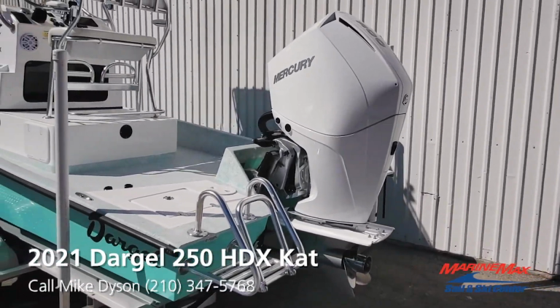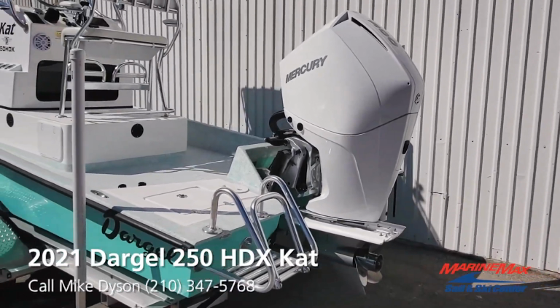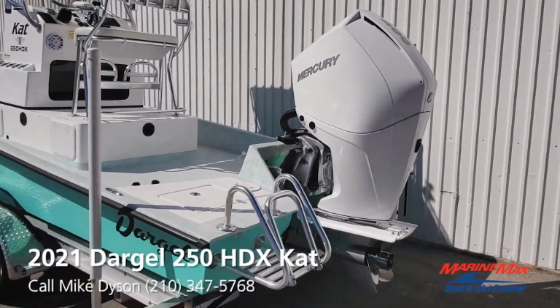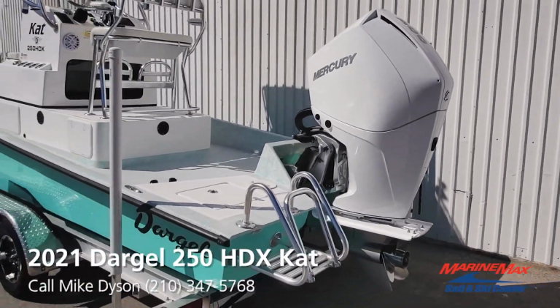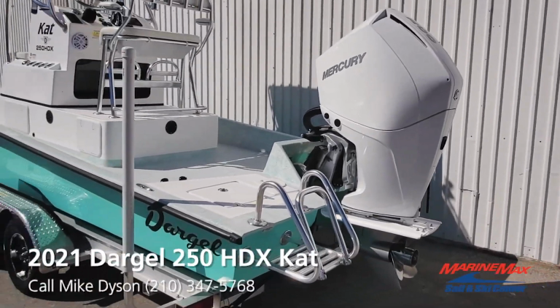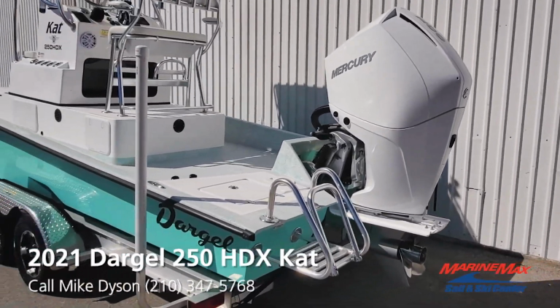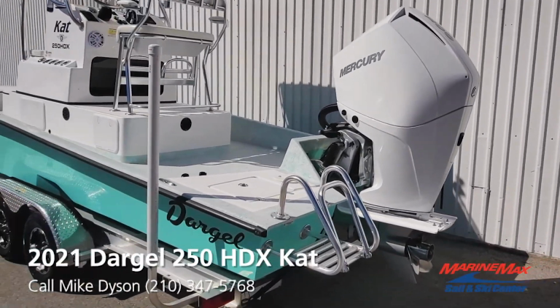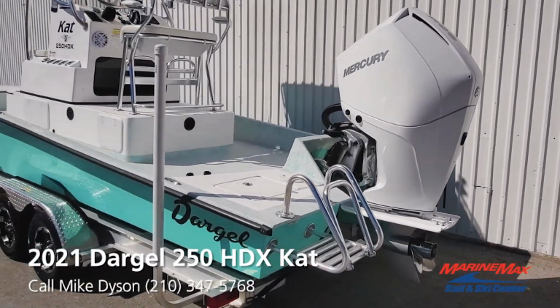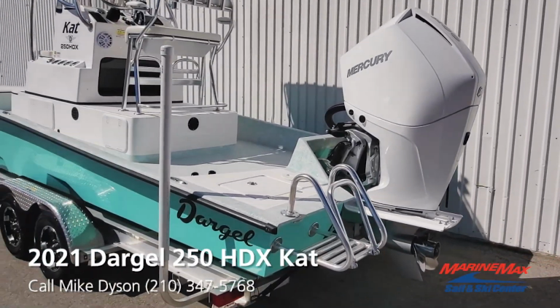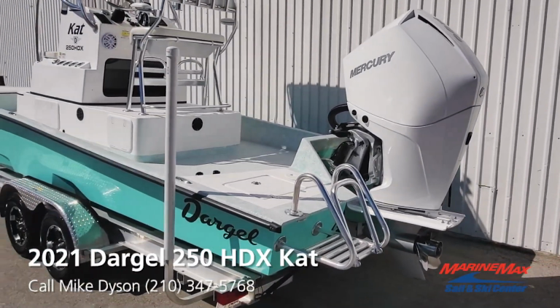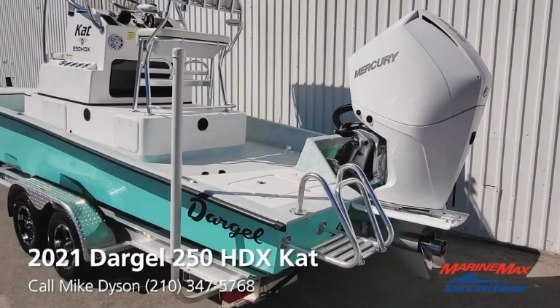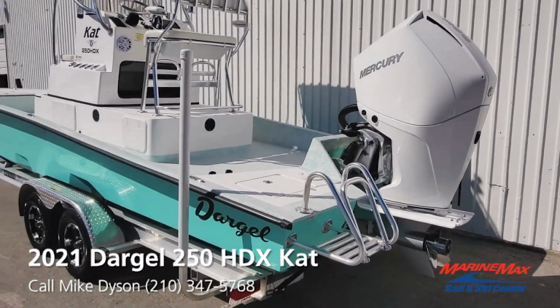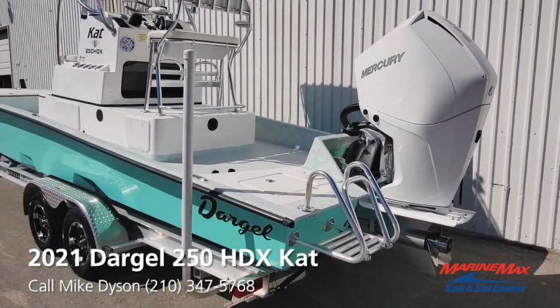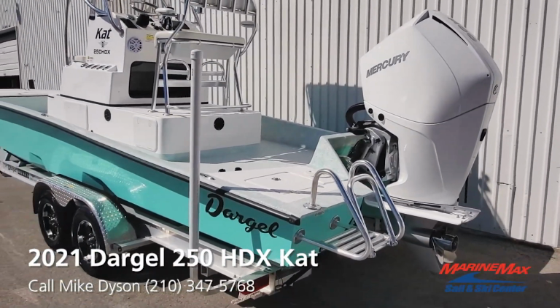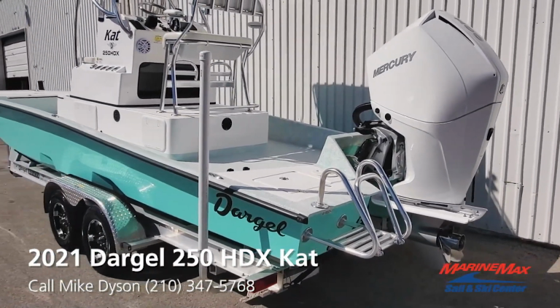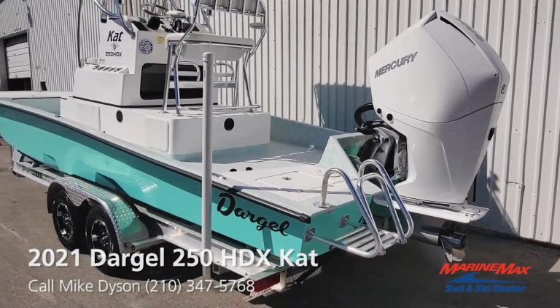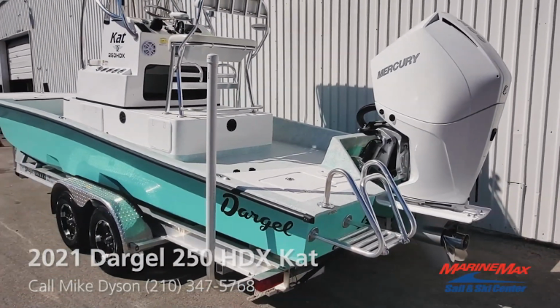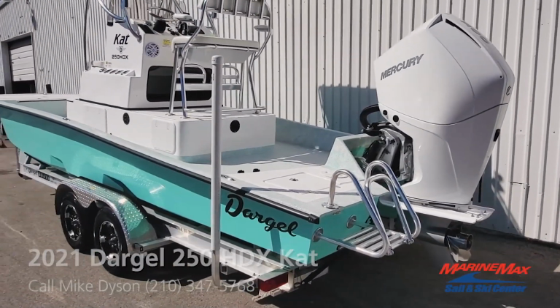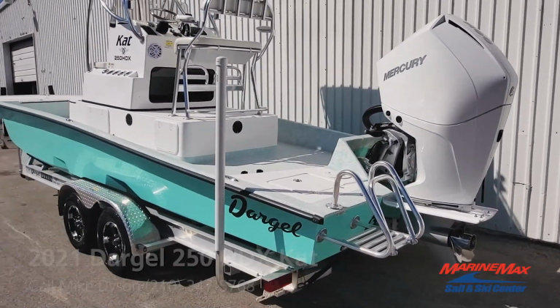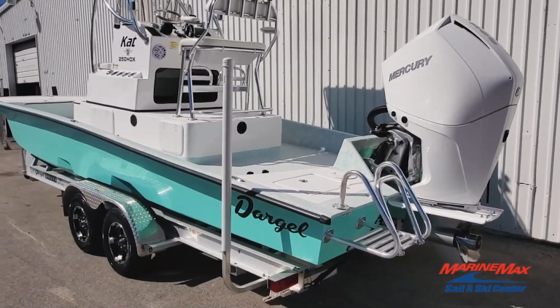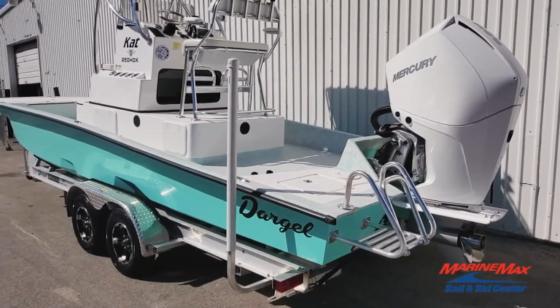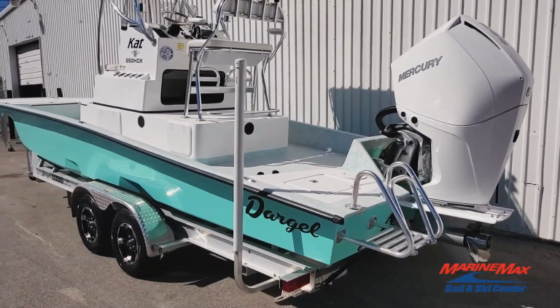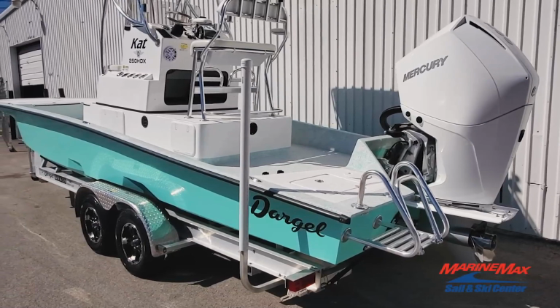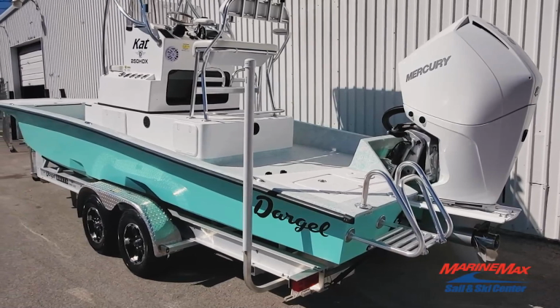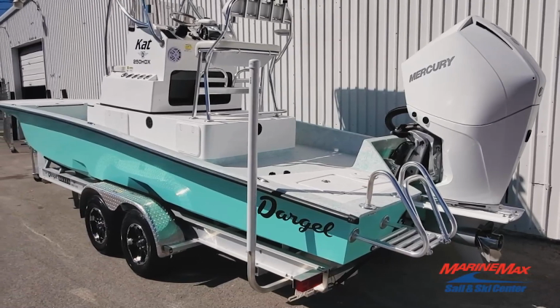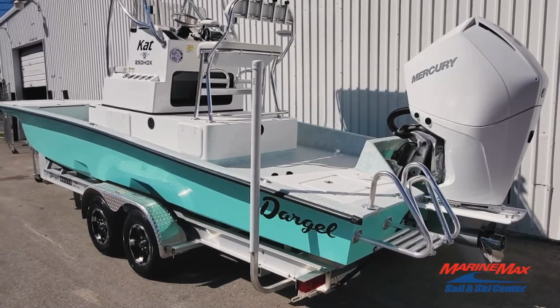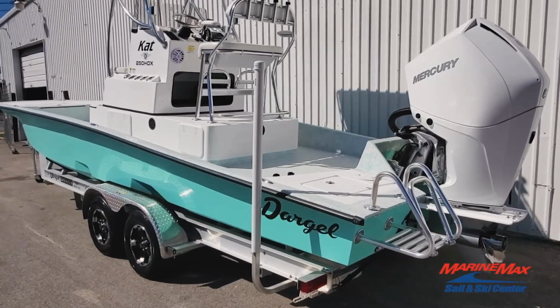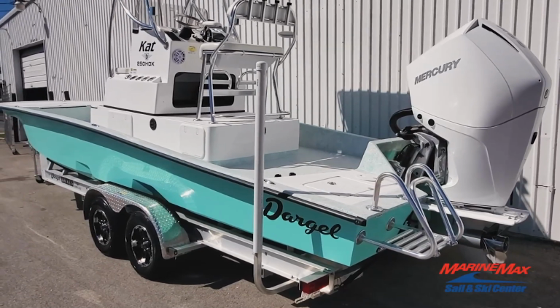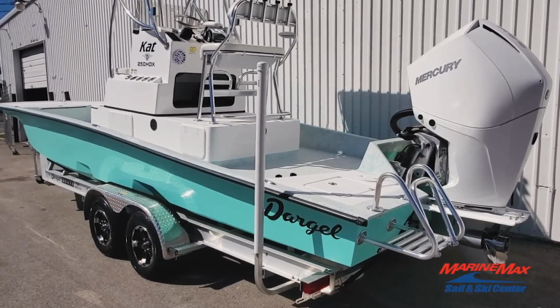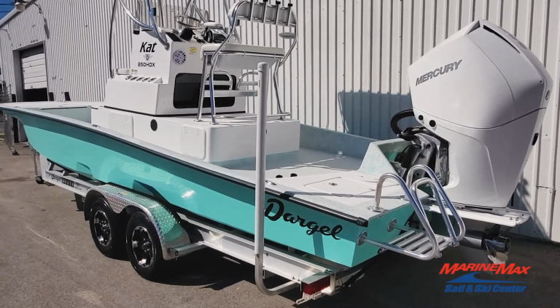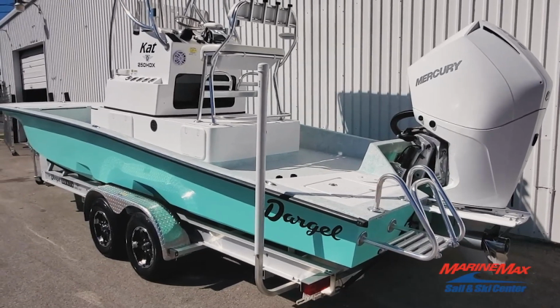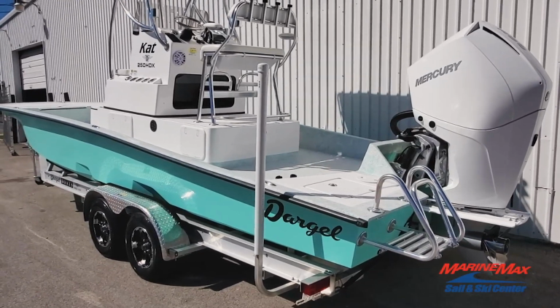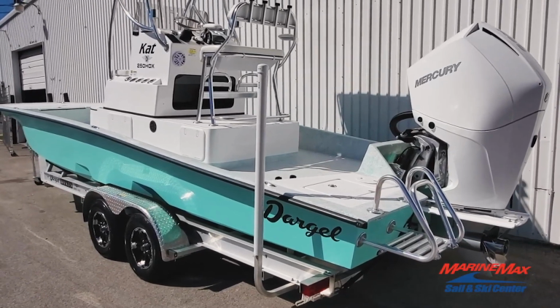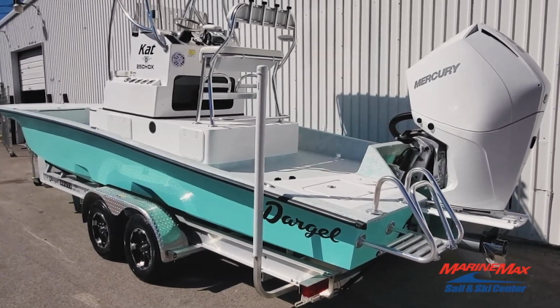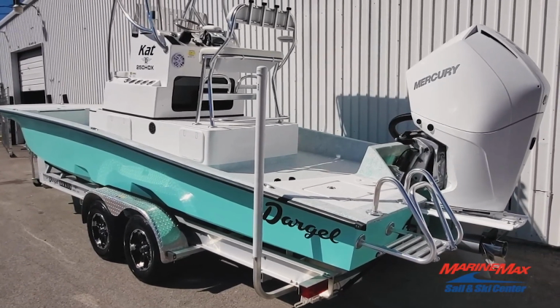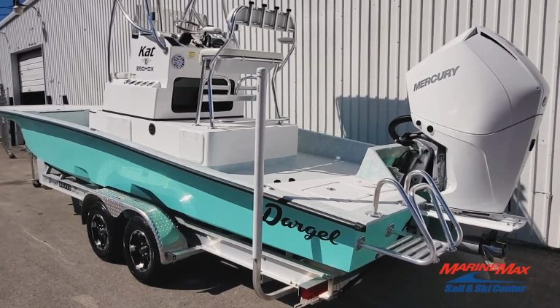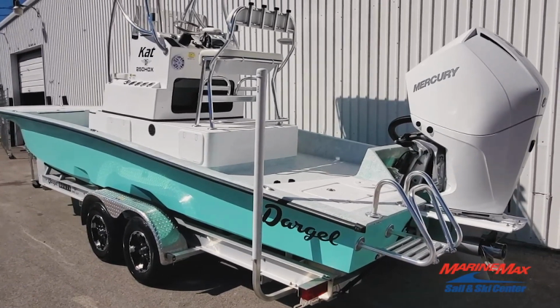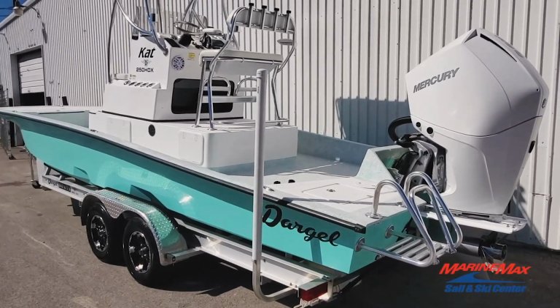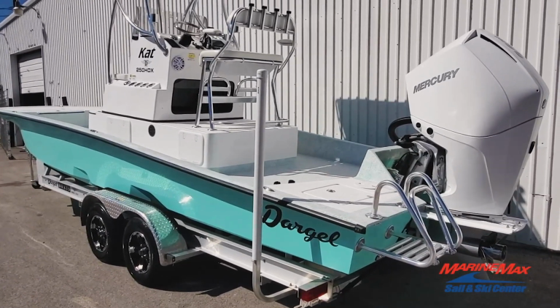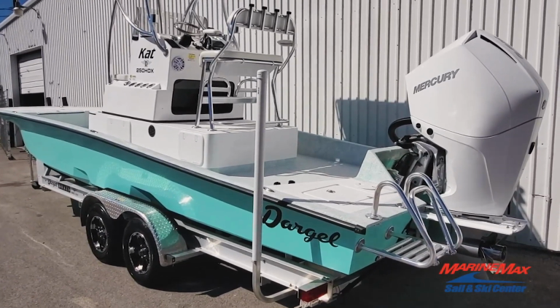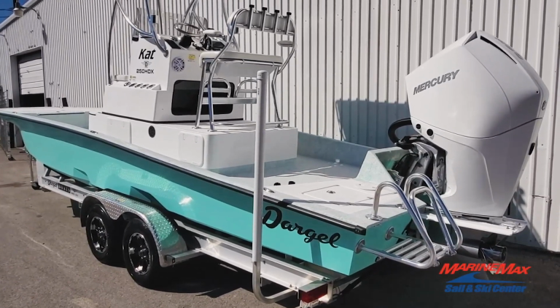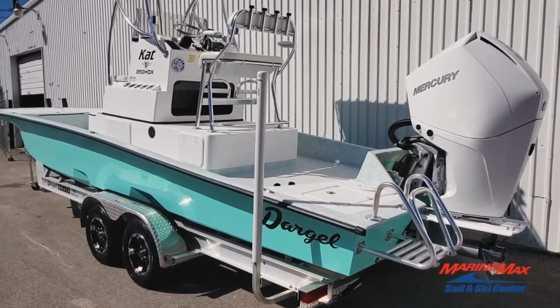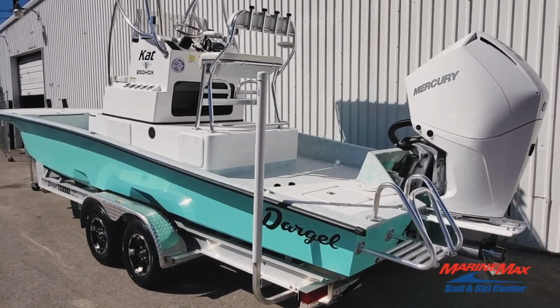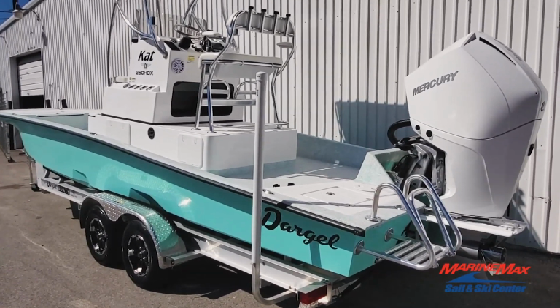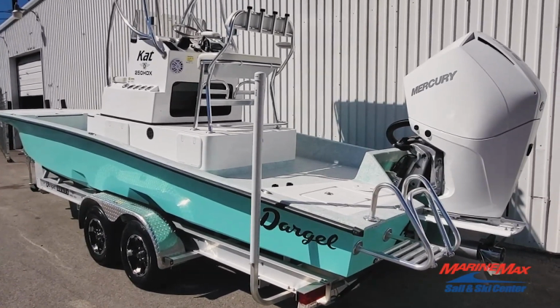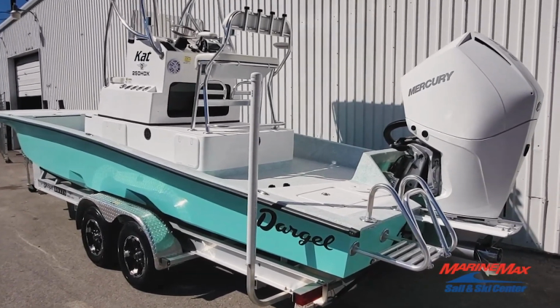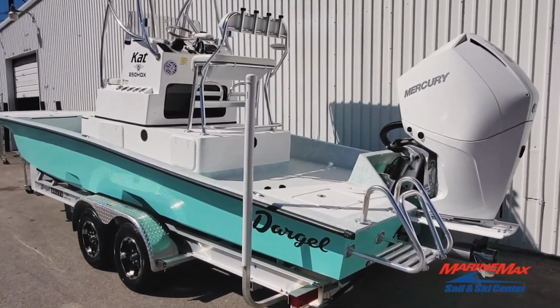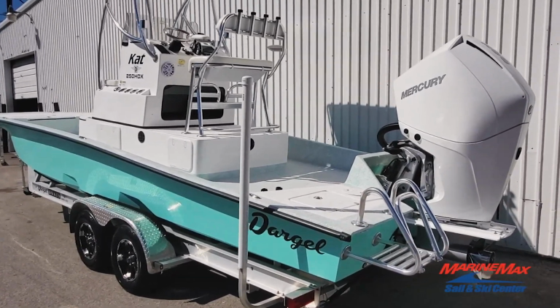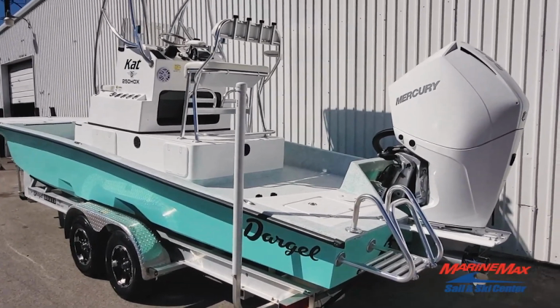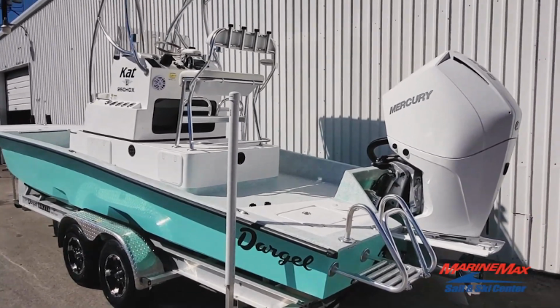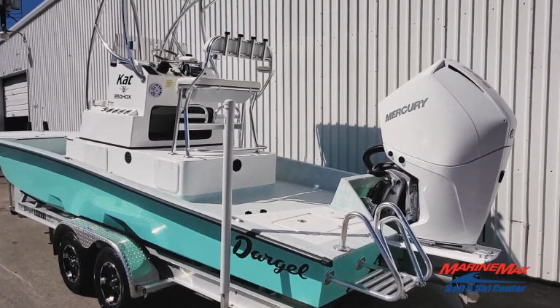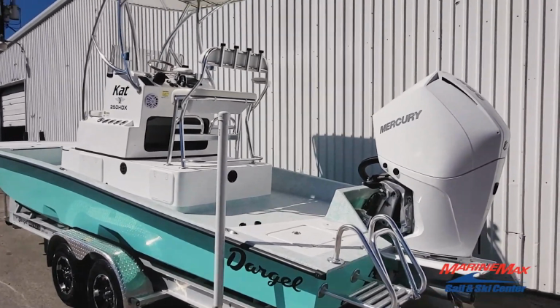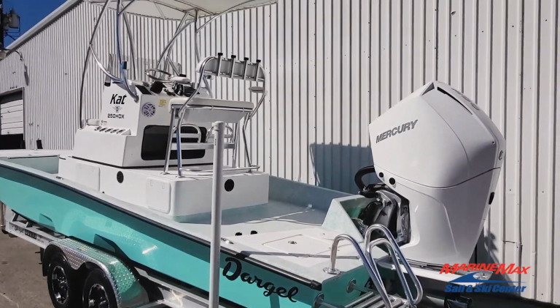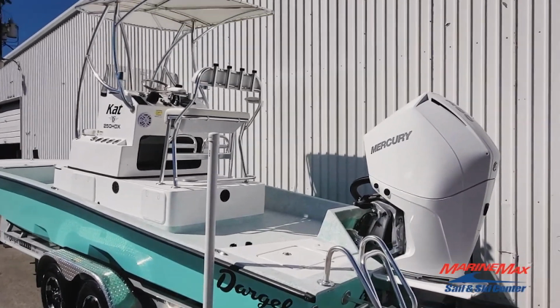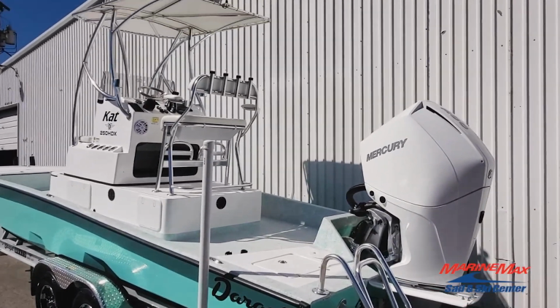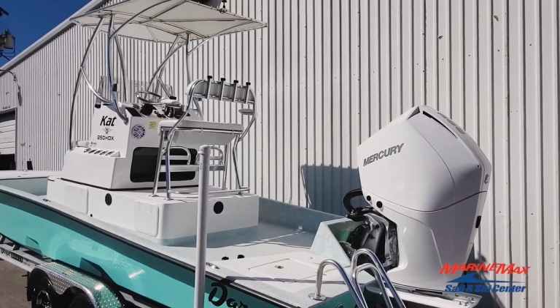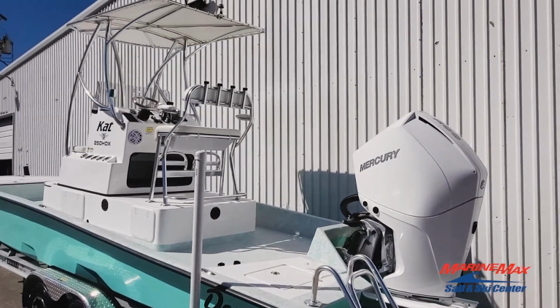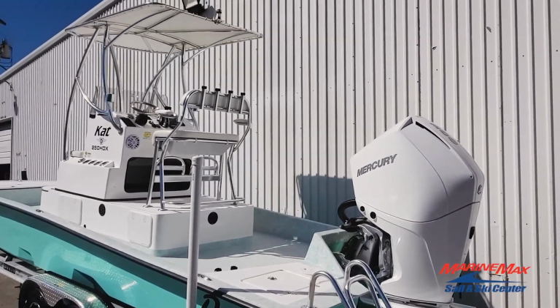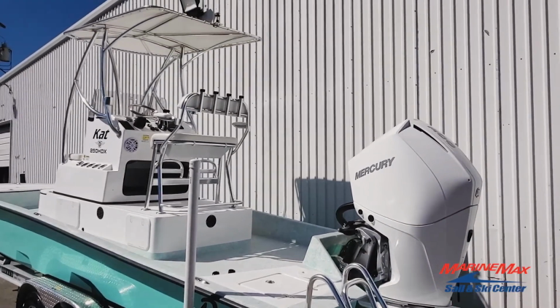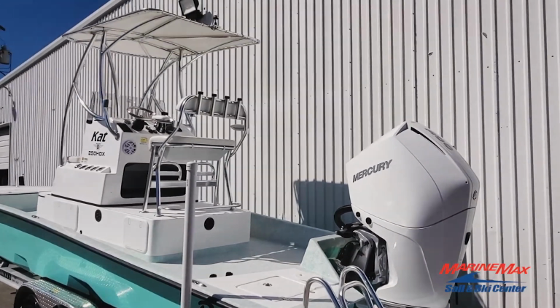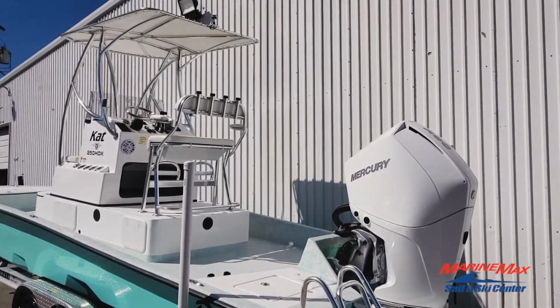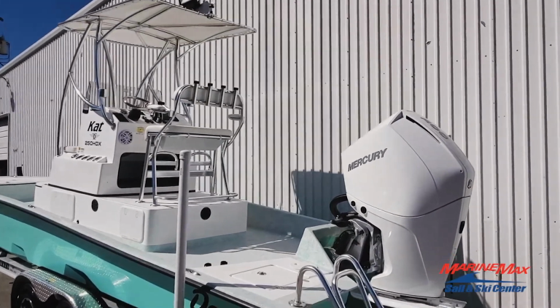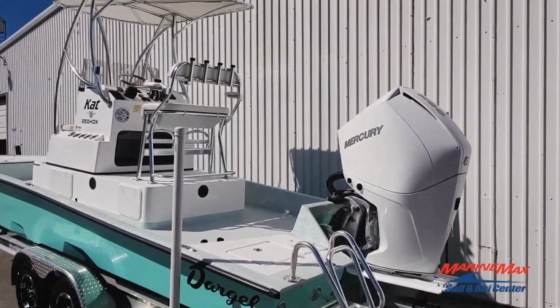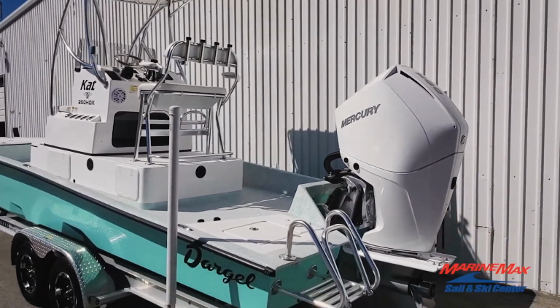This color actually kind of looks like sea foam, but it's actually called beach glass green — a little different shade. Really nice looking color combo.